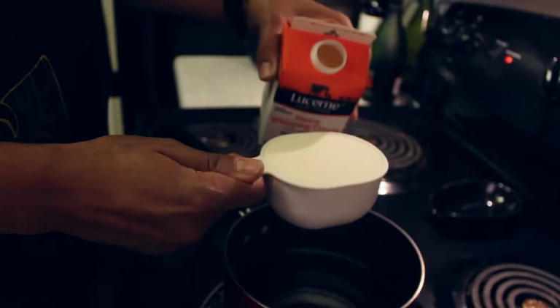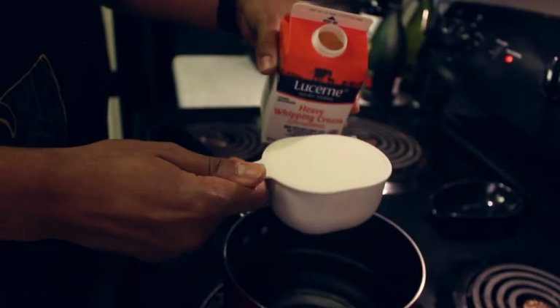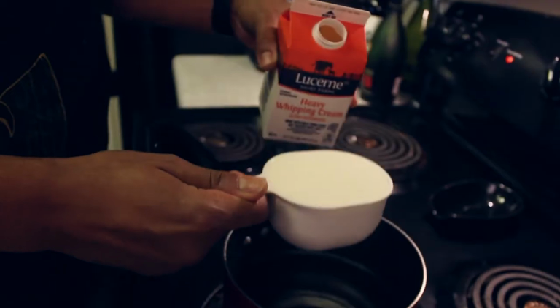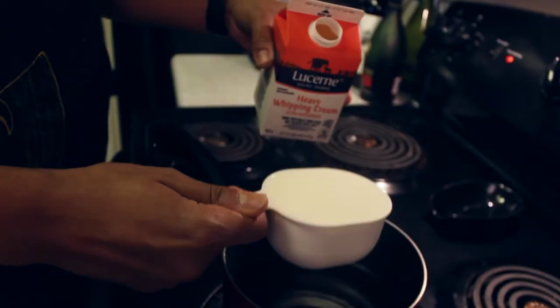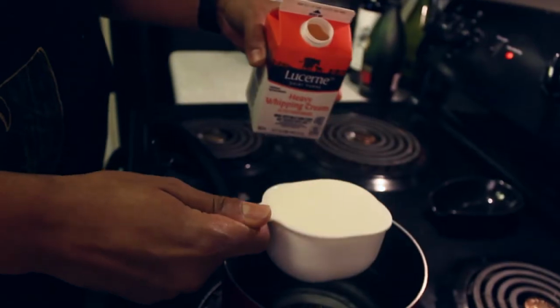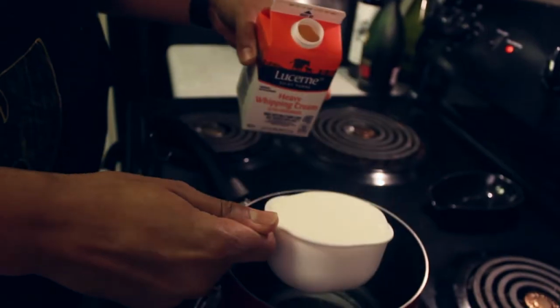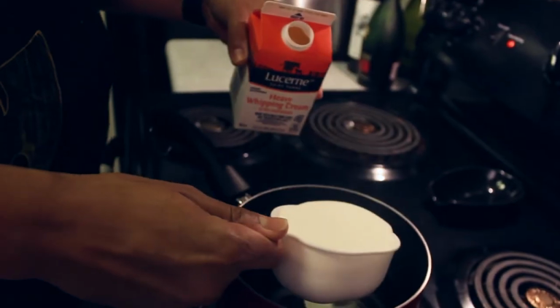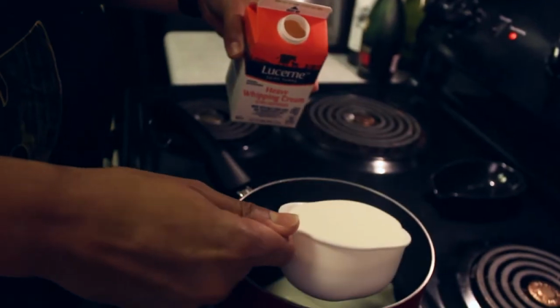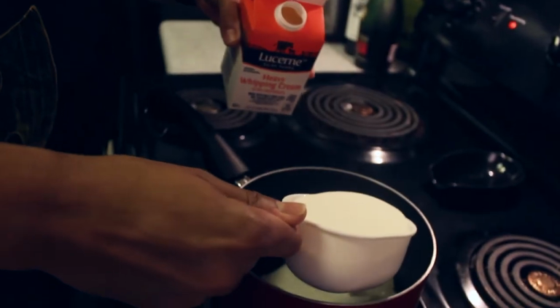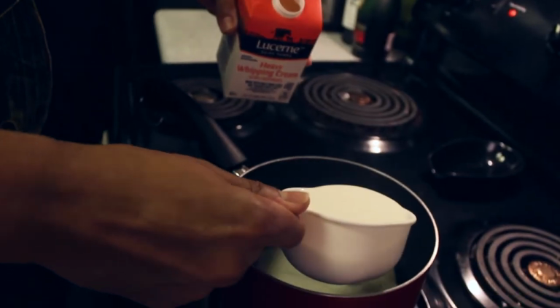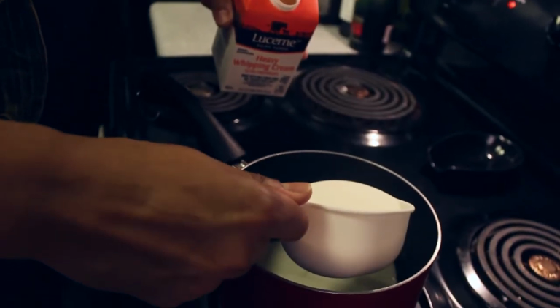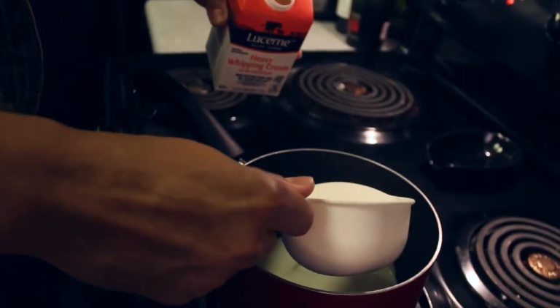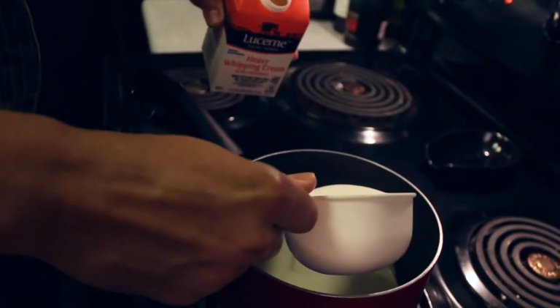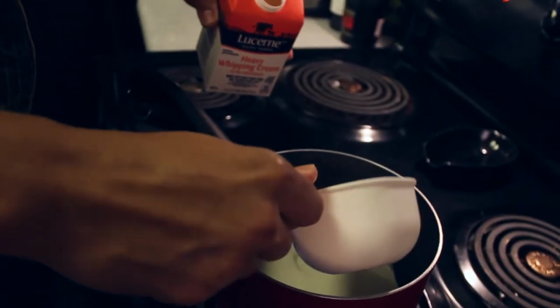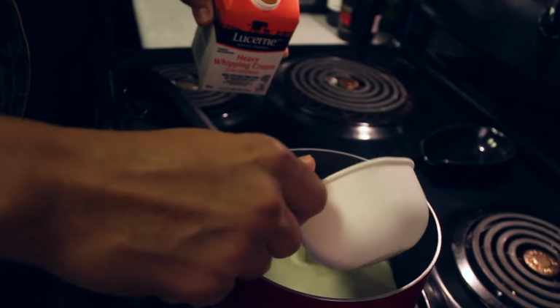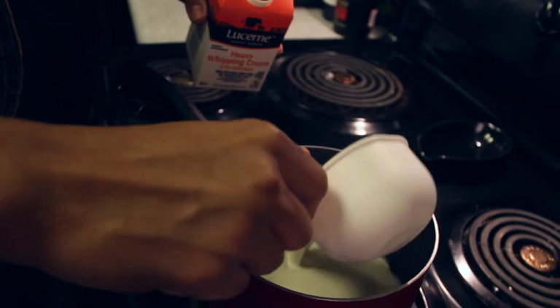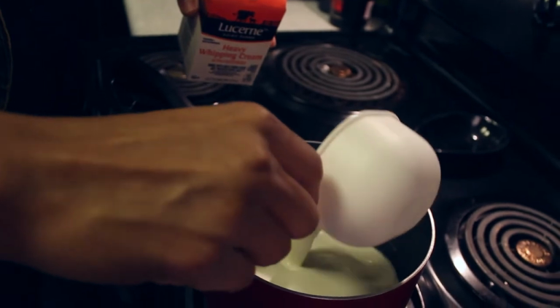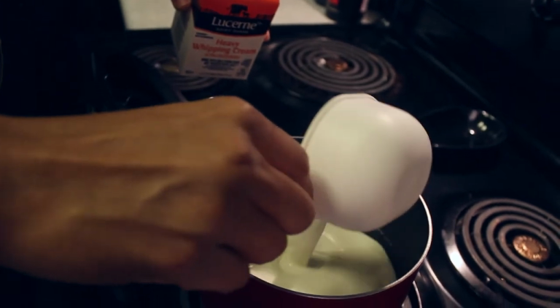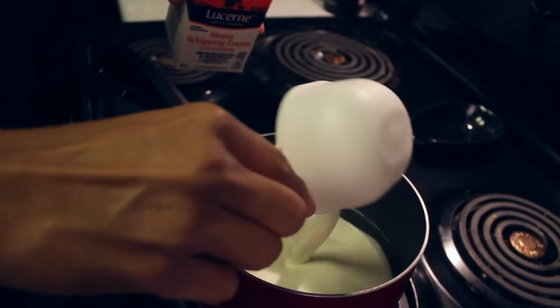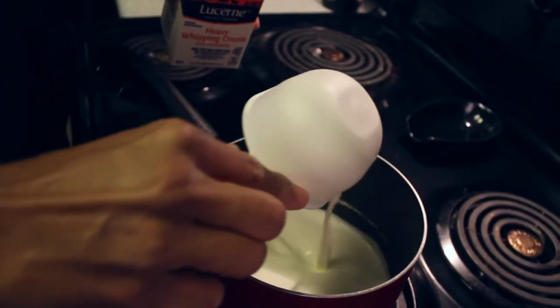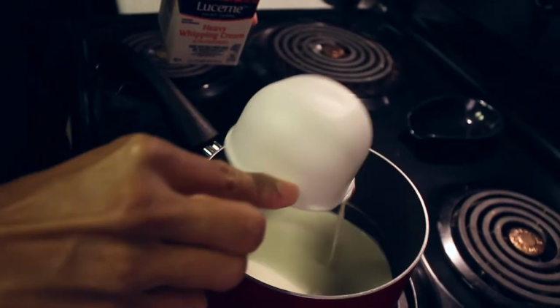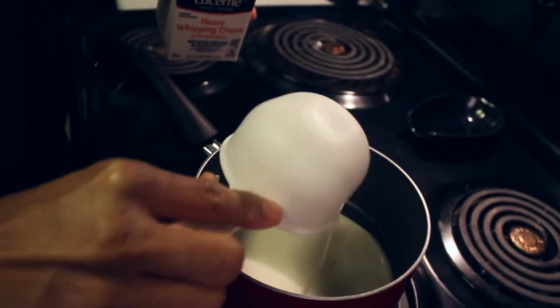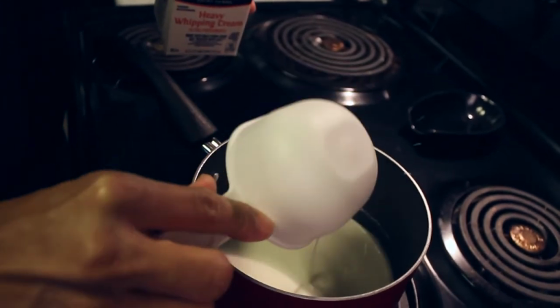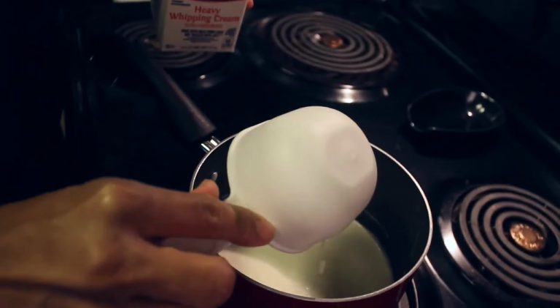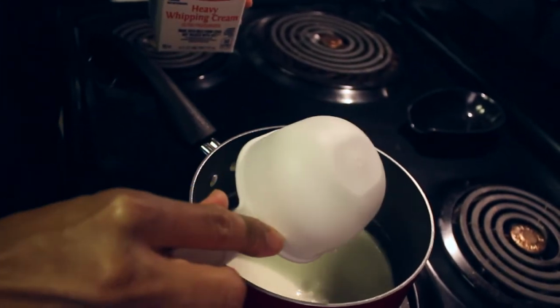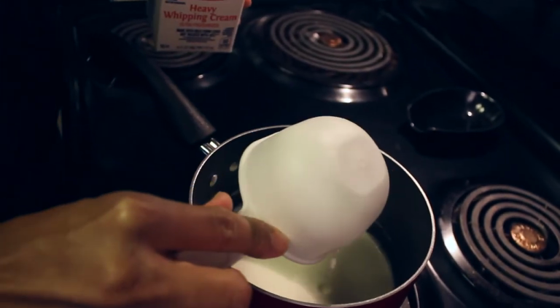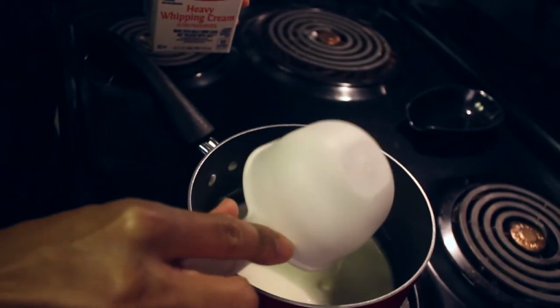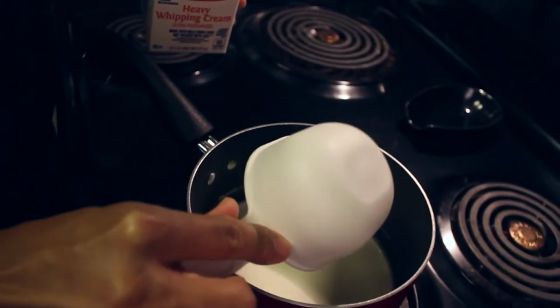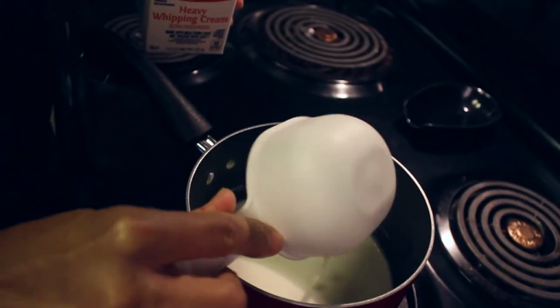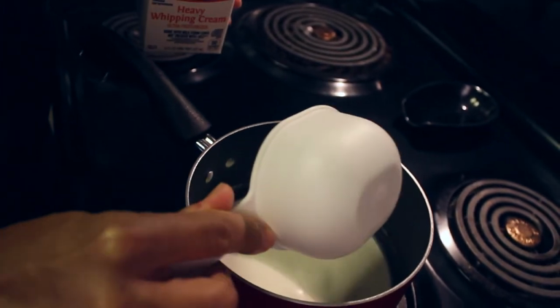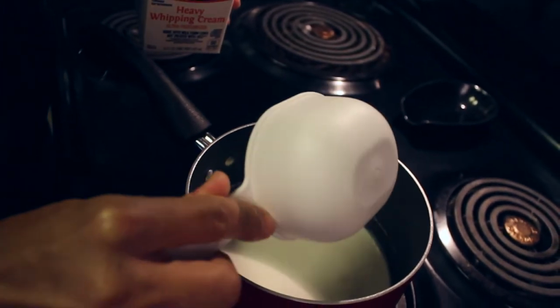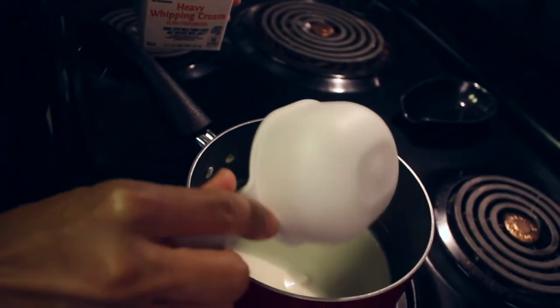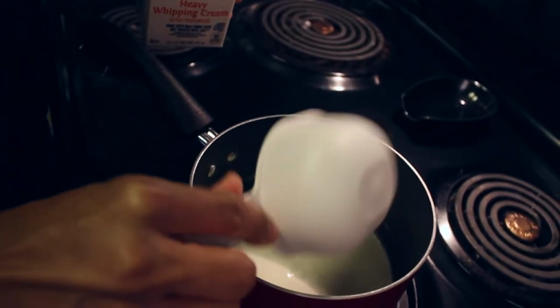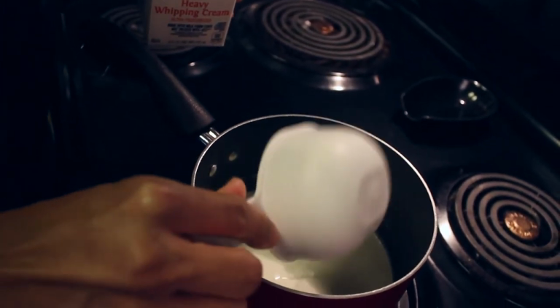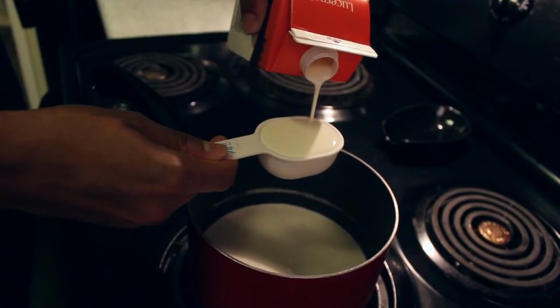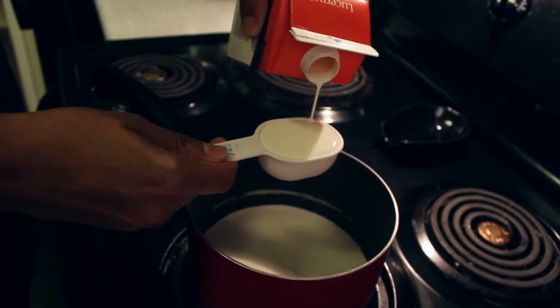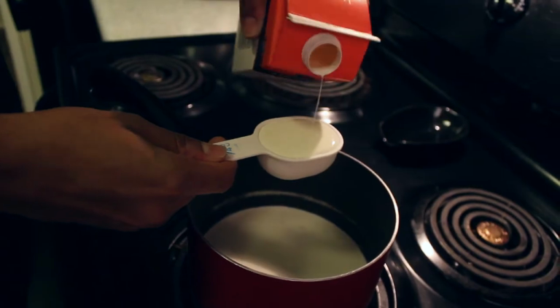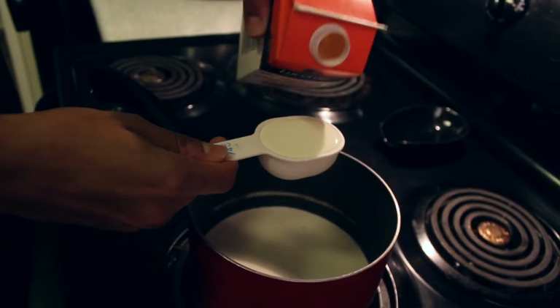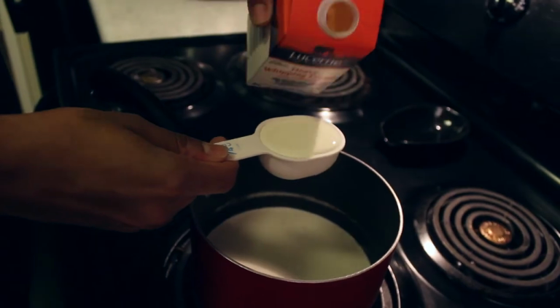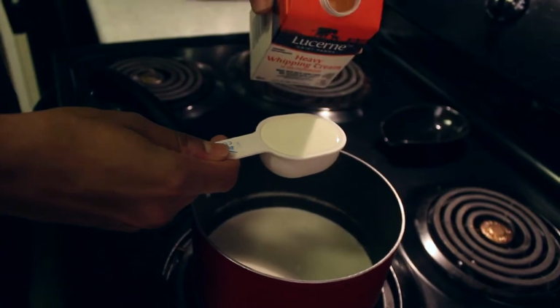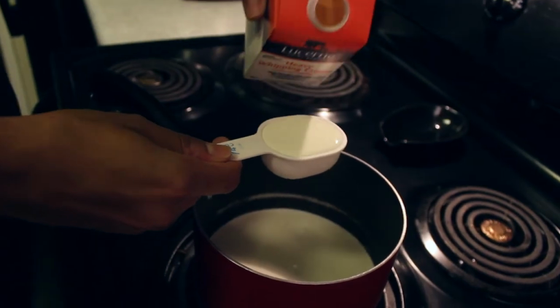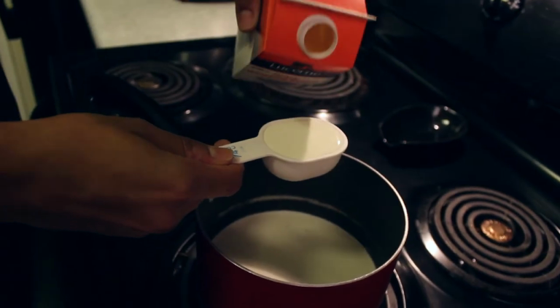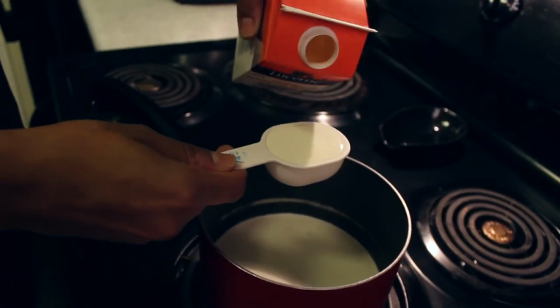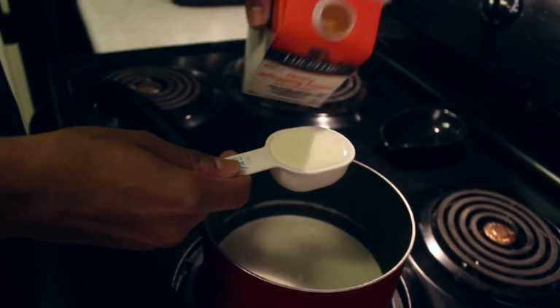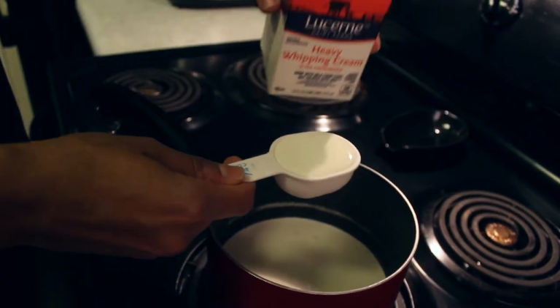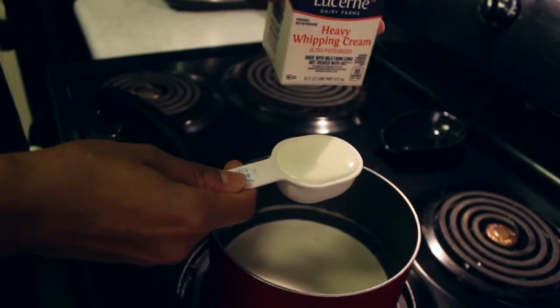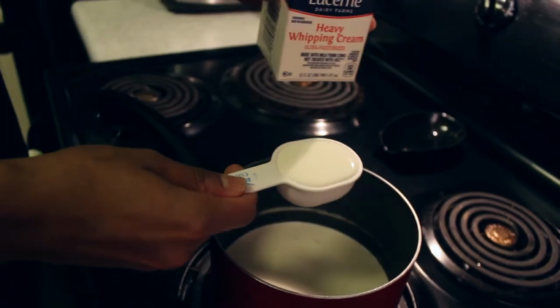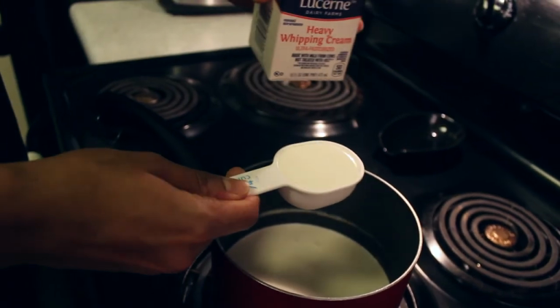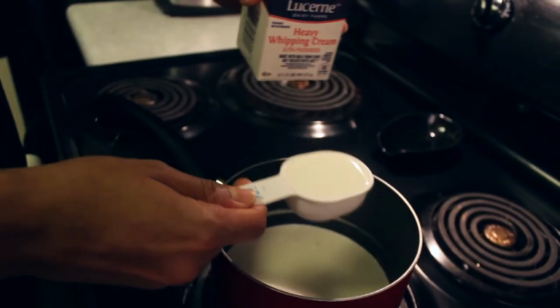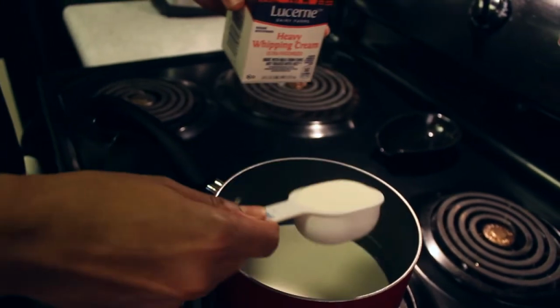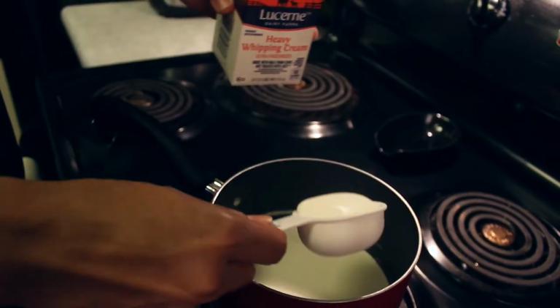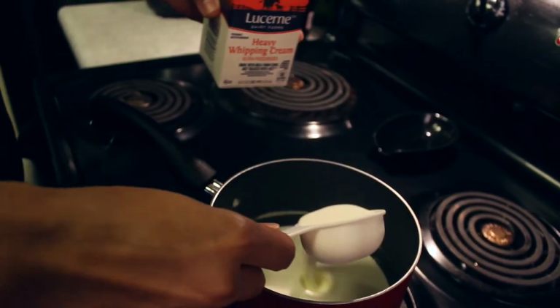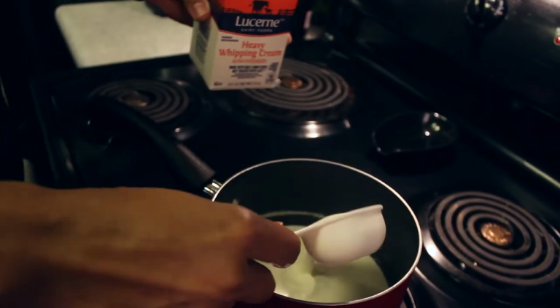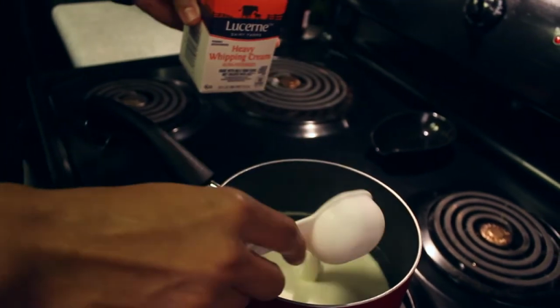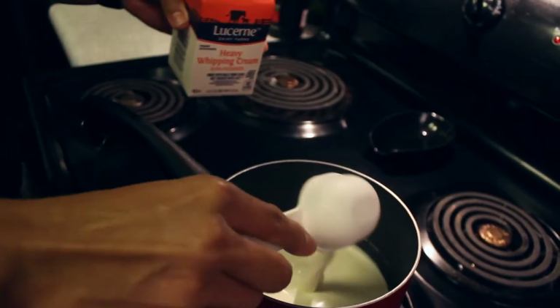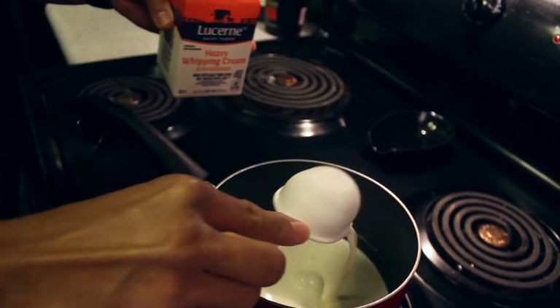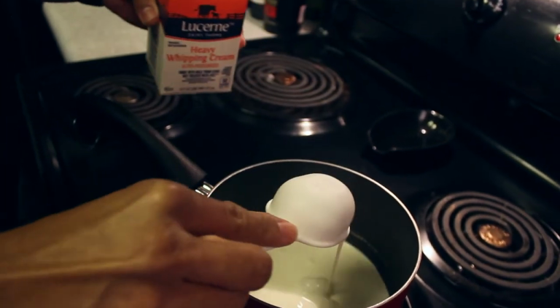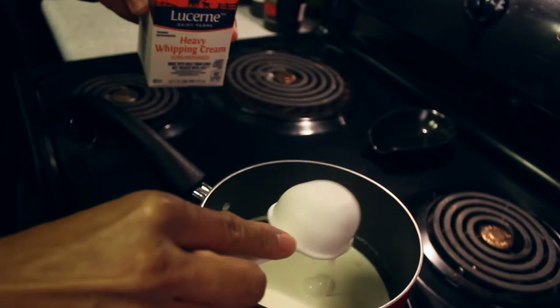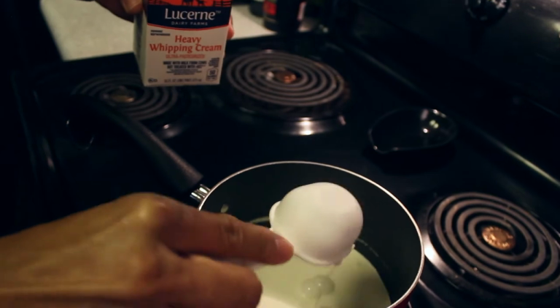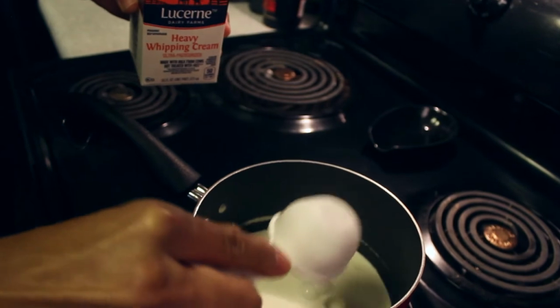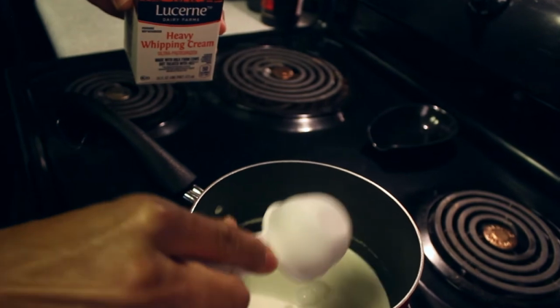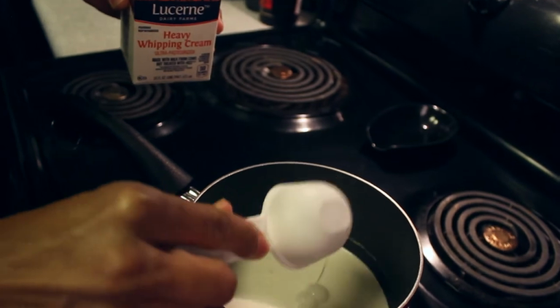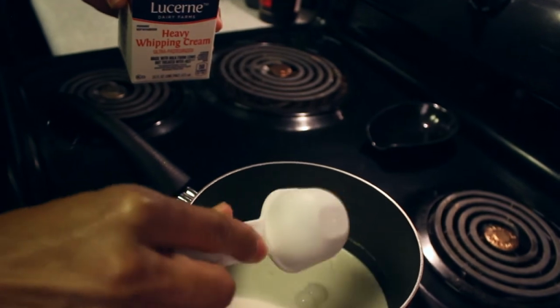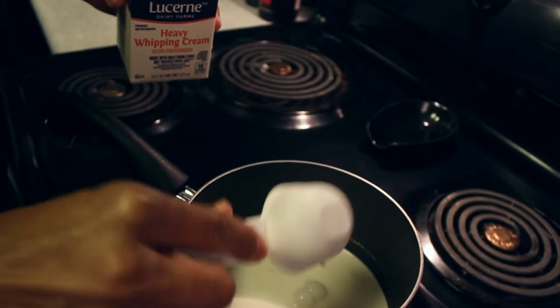So I'm going to put 1 and 1/4 cup of heavy cream. Put it here. It should be good.